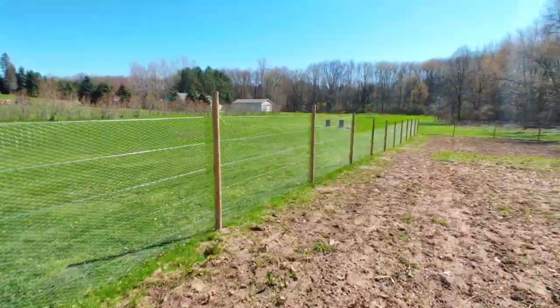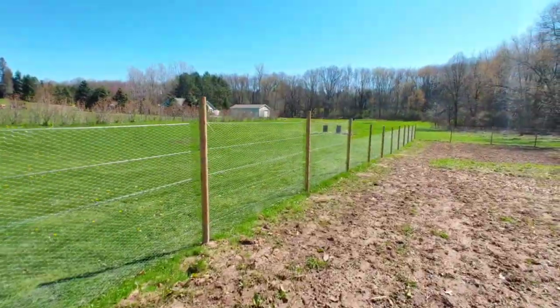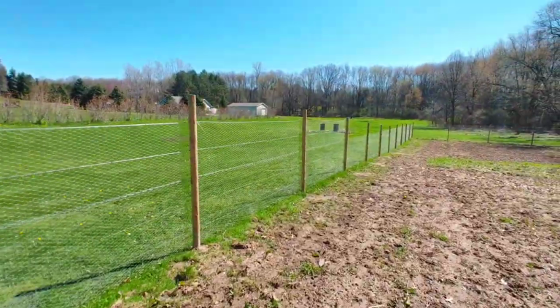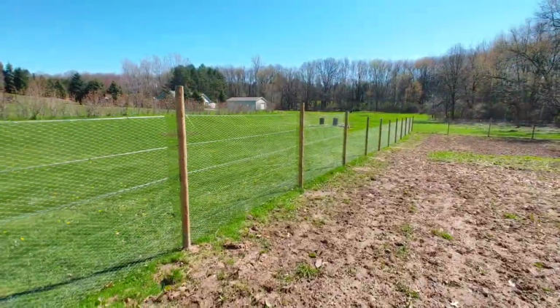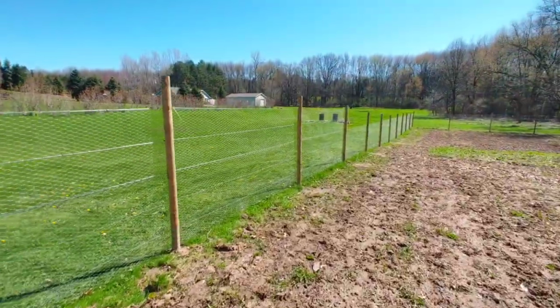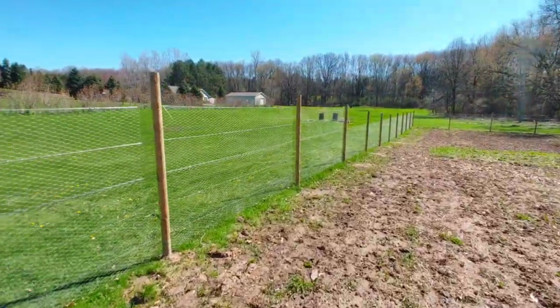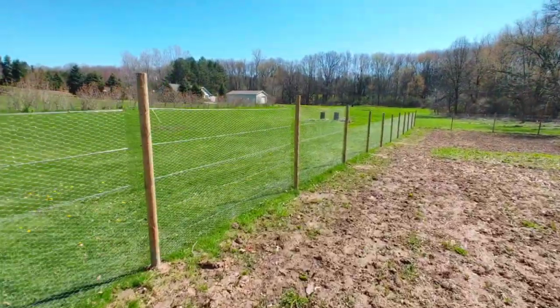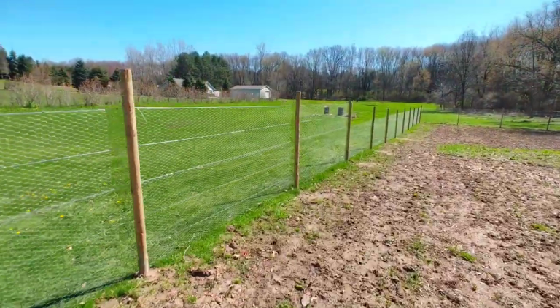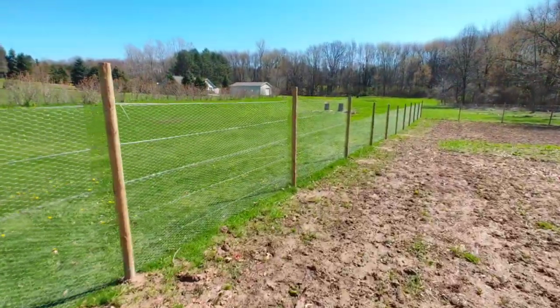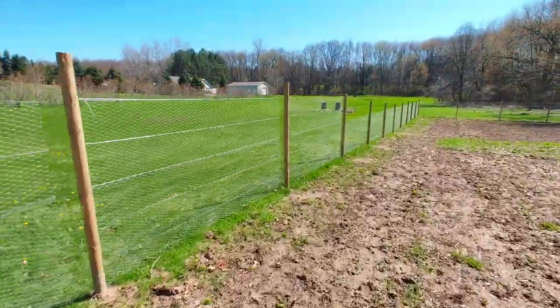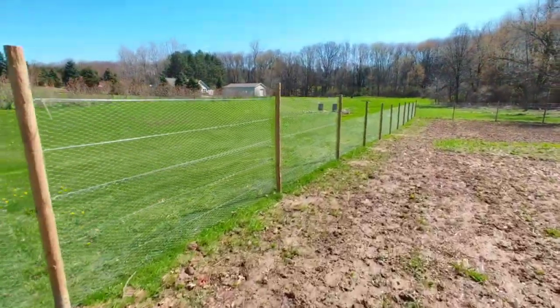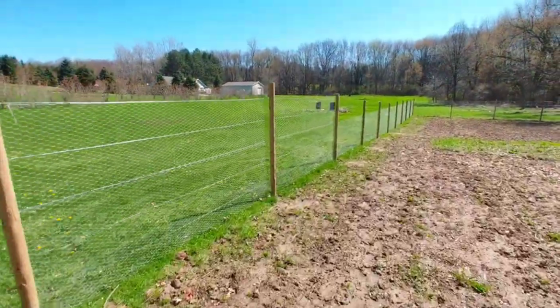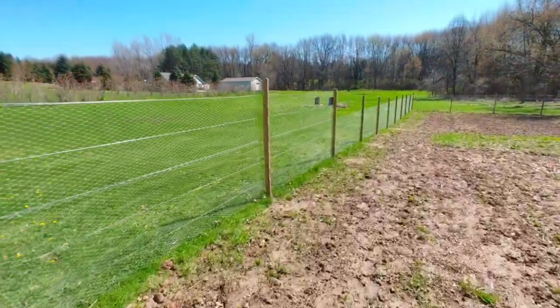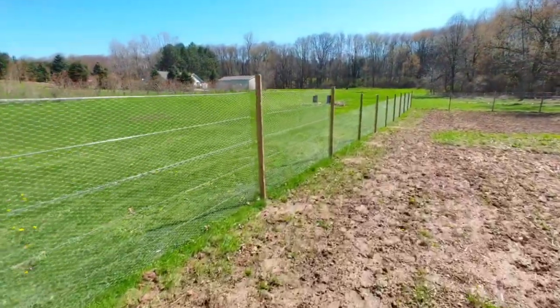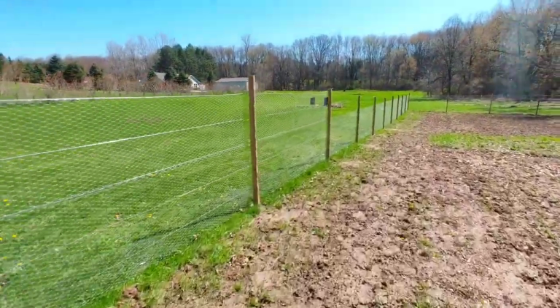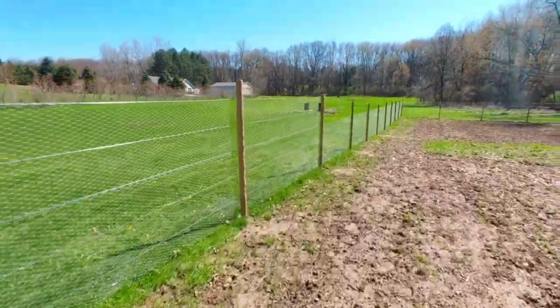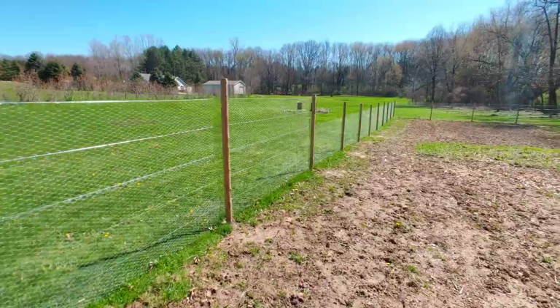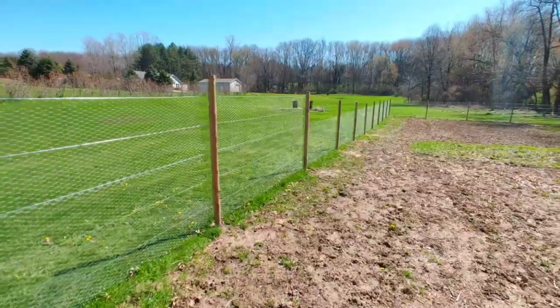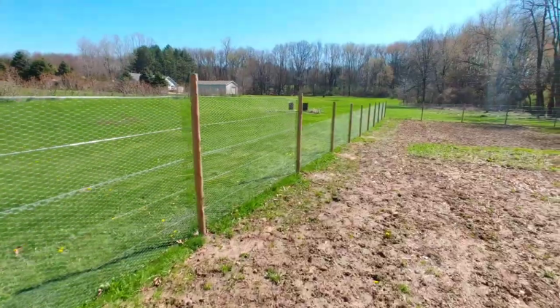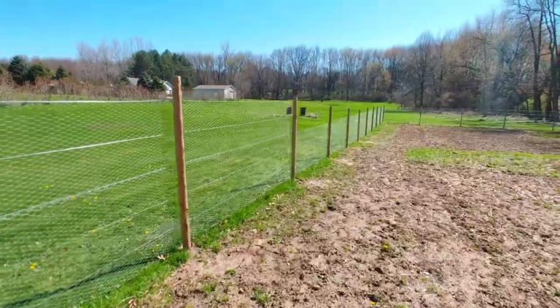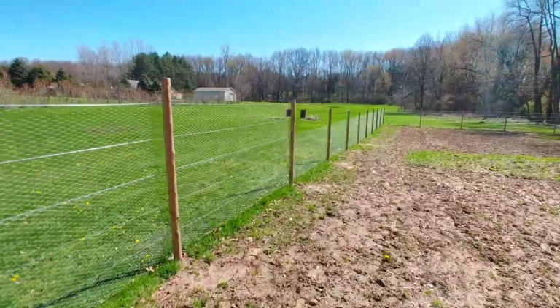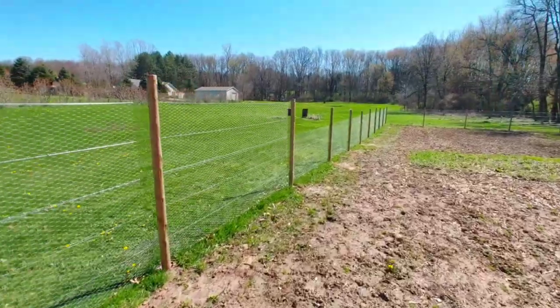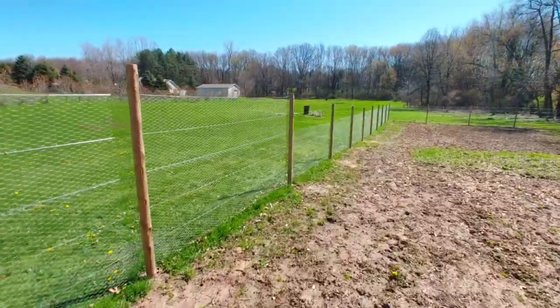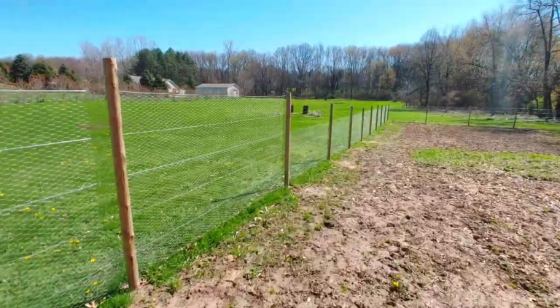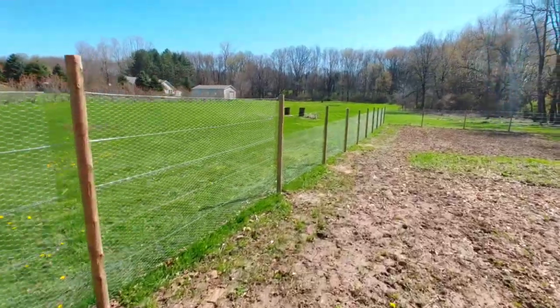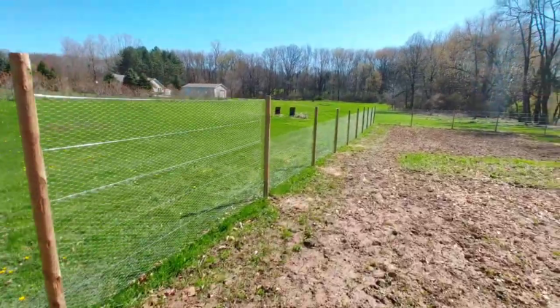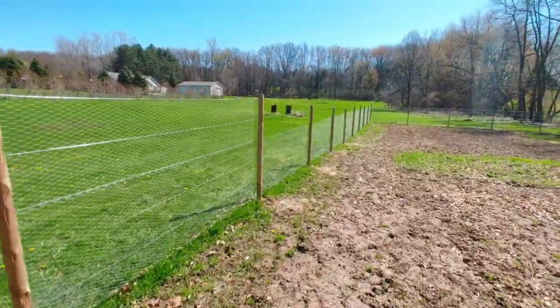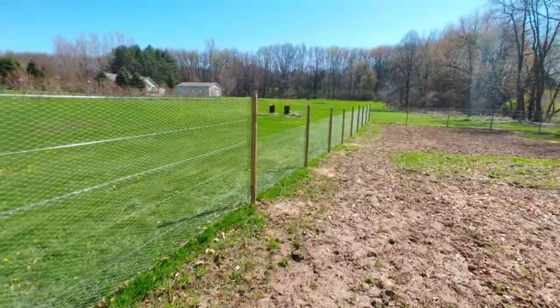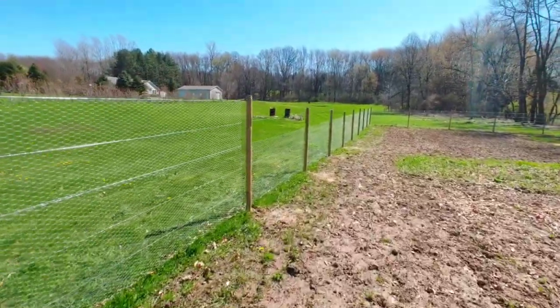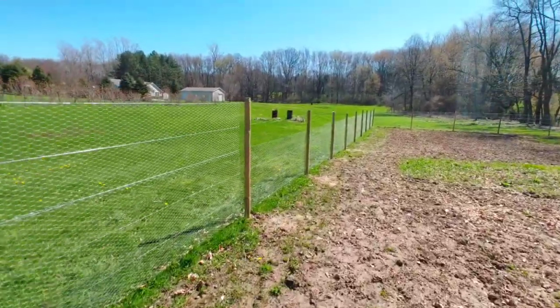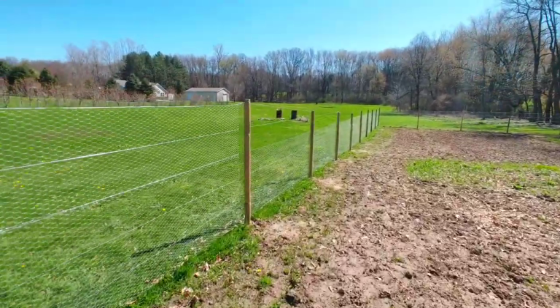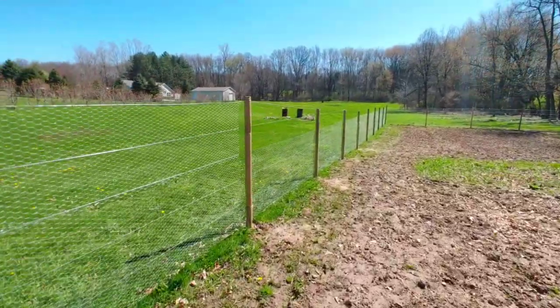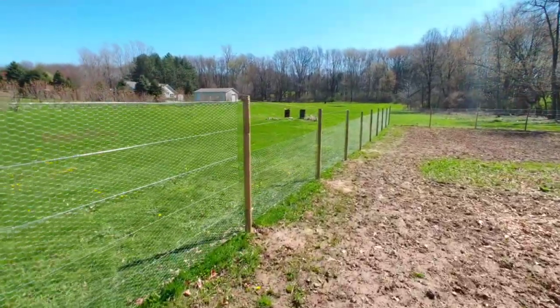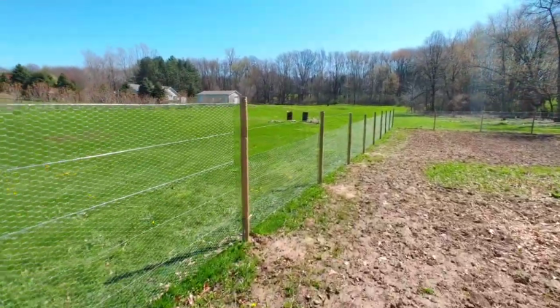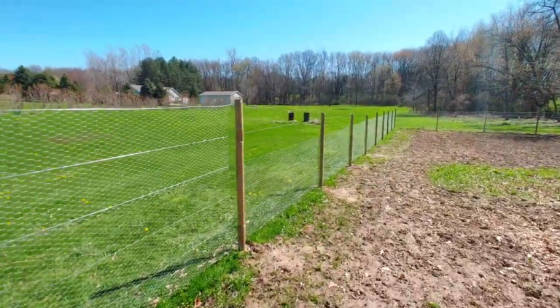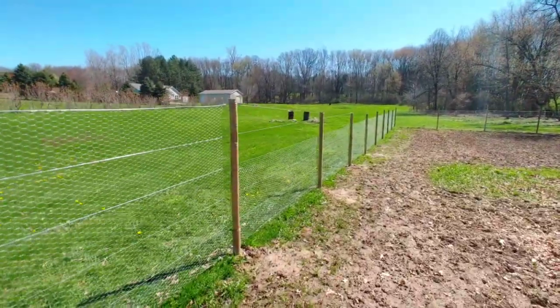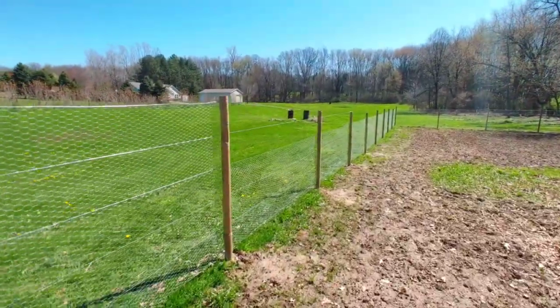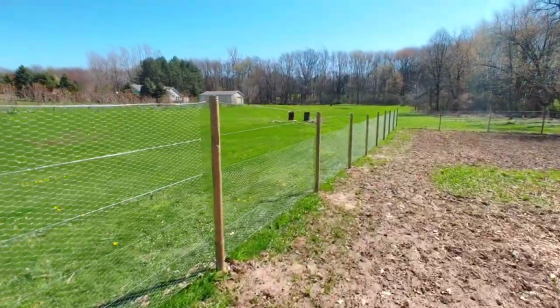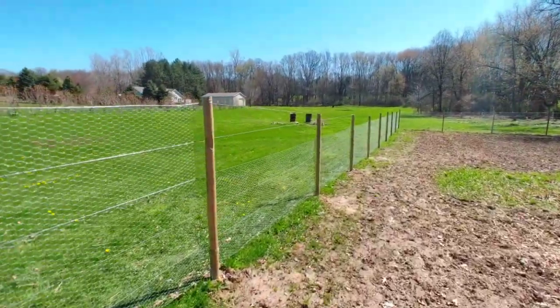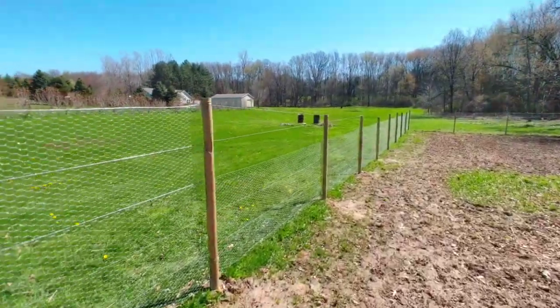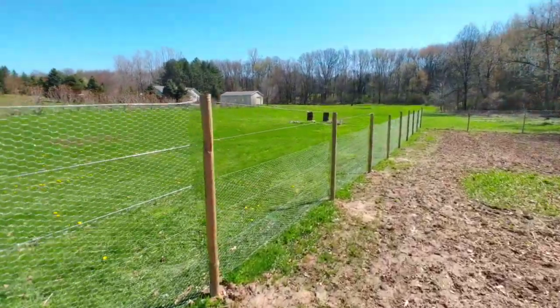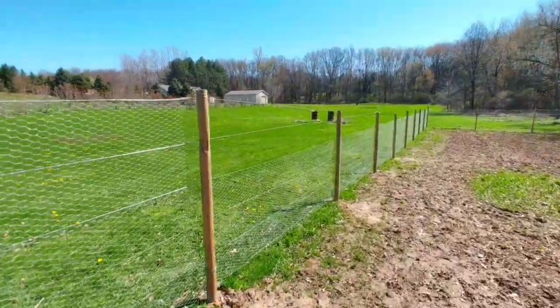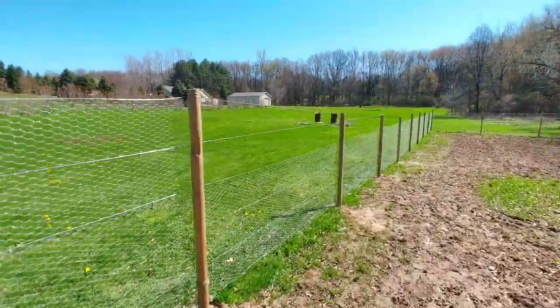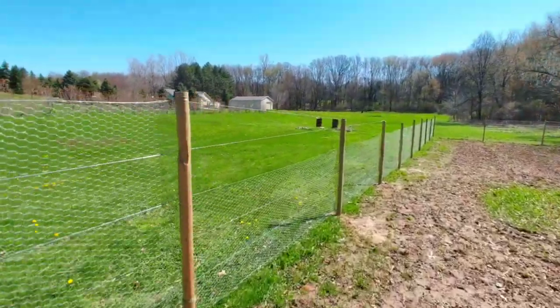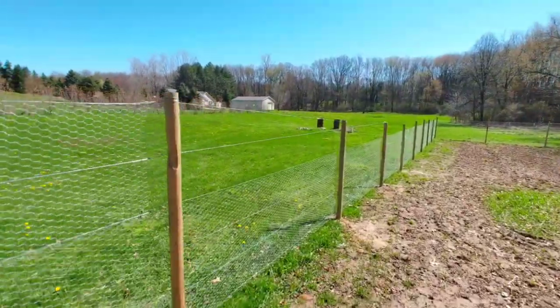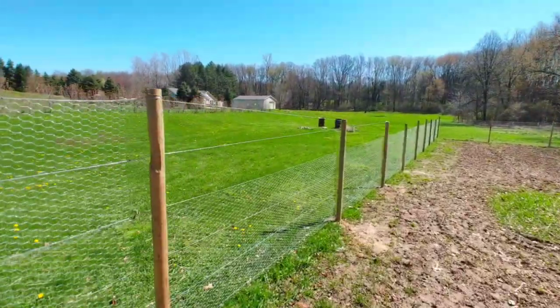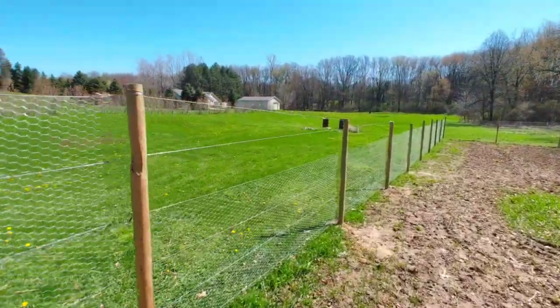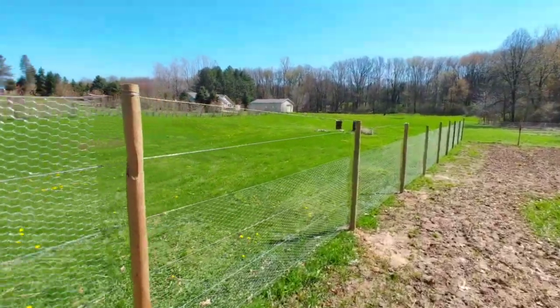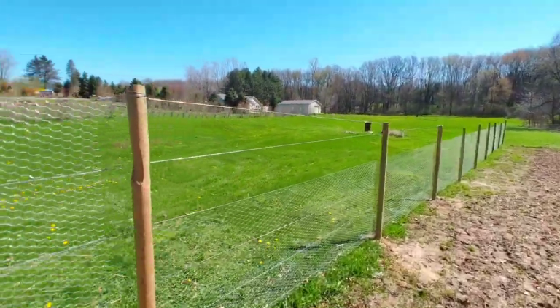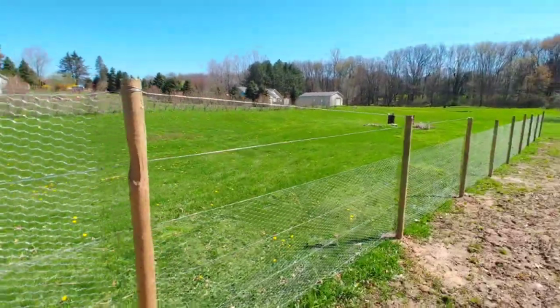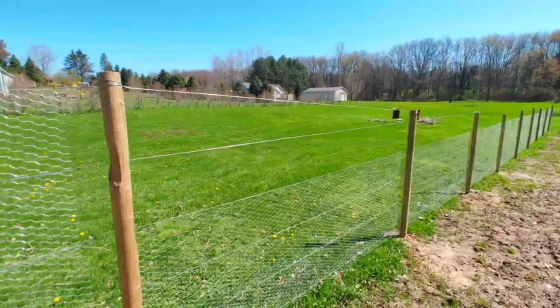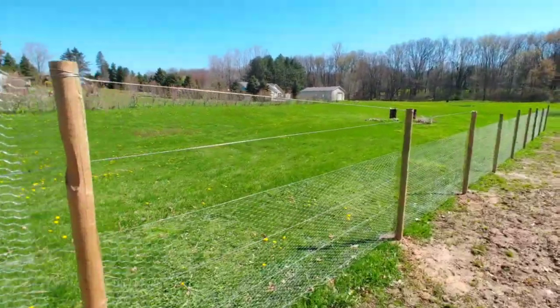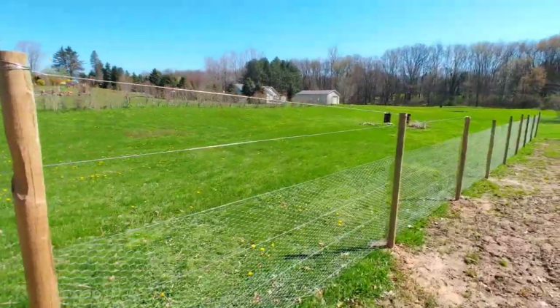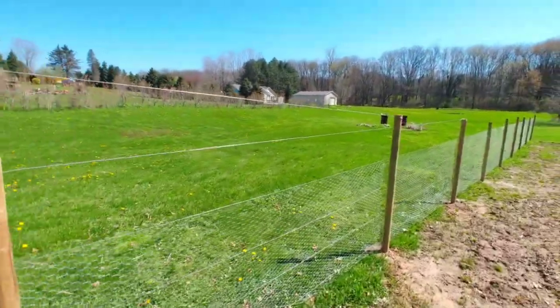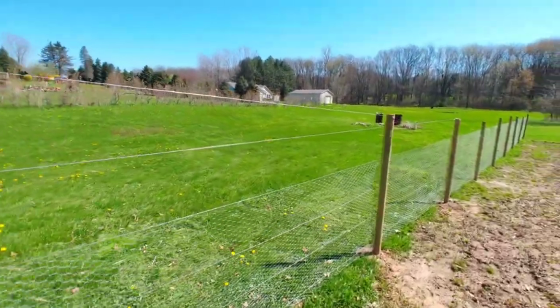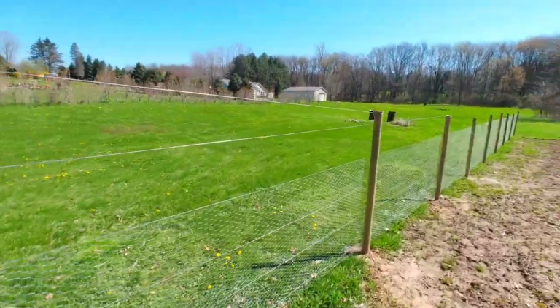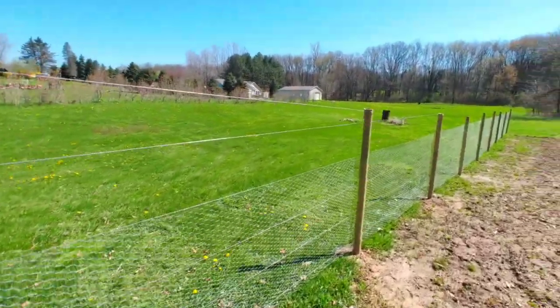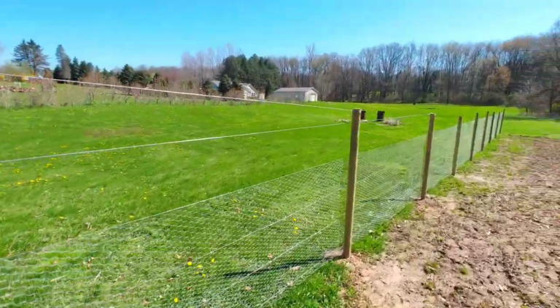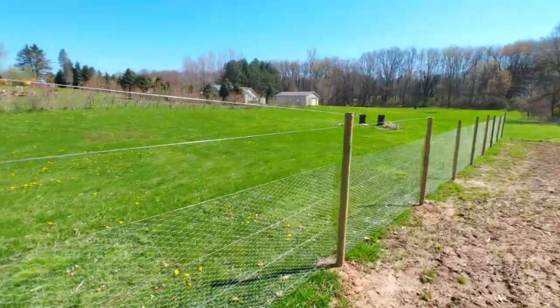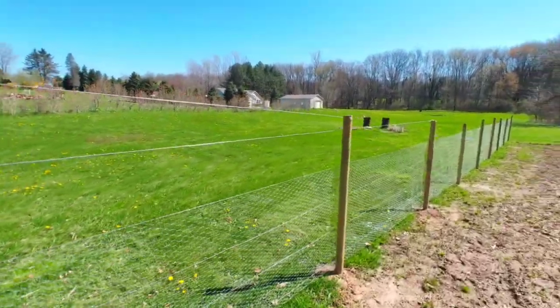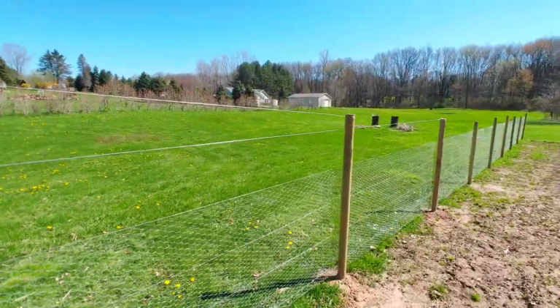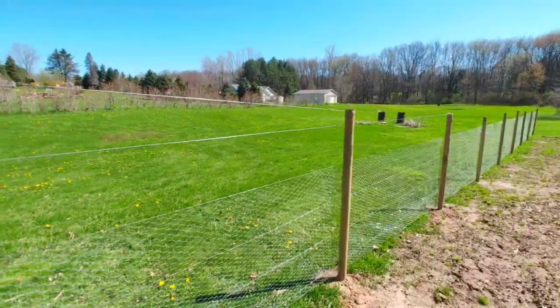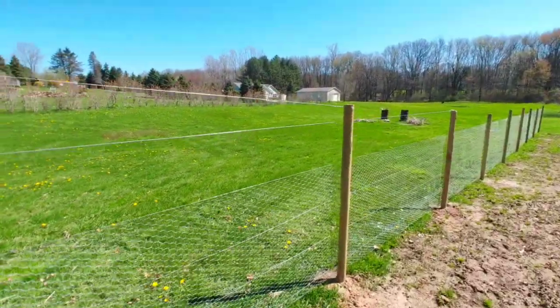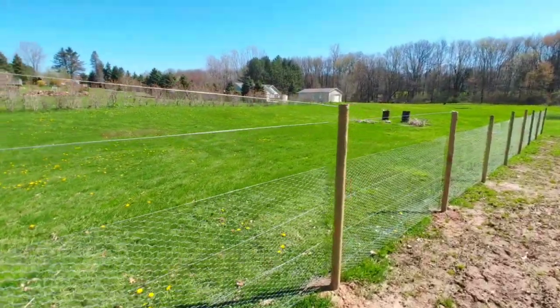Our tie wraps hold these two pieces together and we have a nice even line. Now that that's all set, we've got to hit these areas where we have the decline and fill in these gaps.